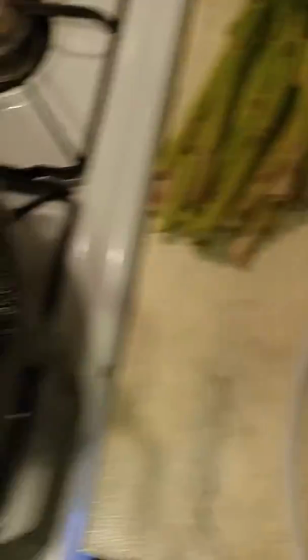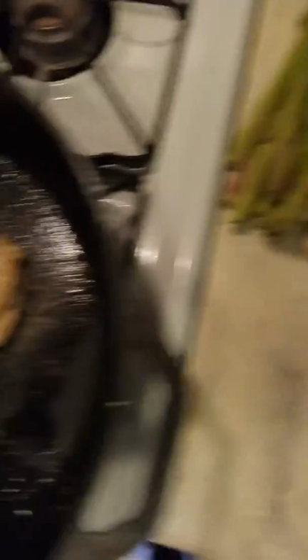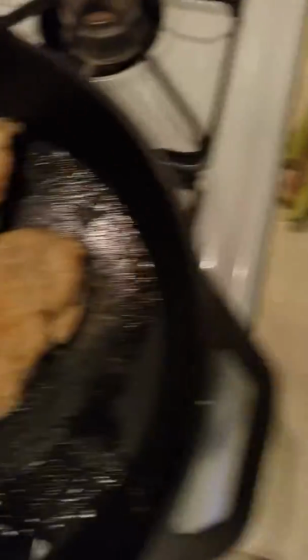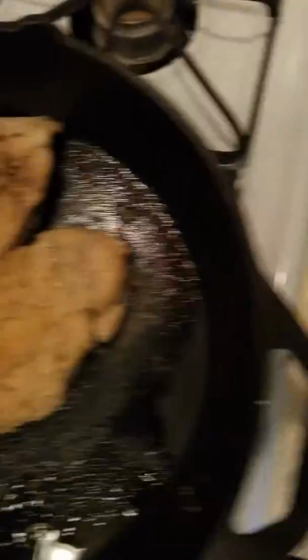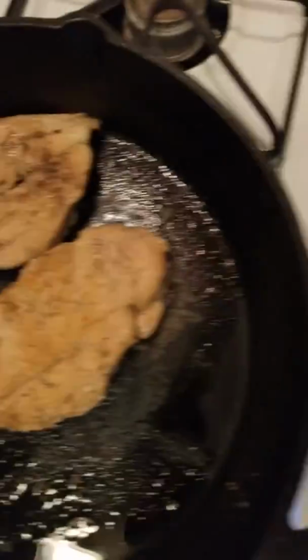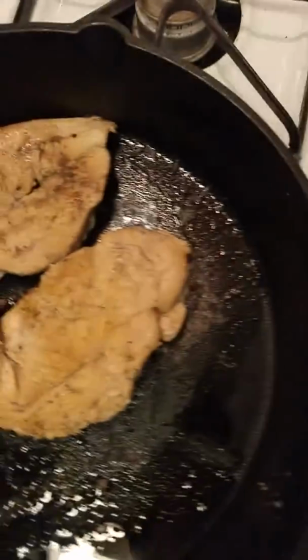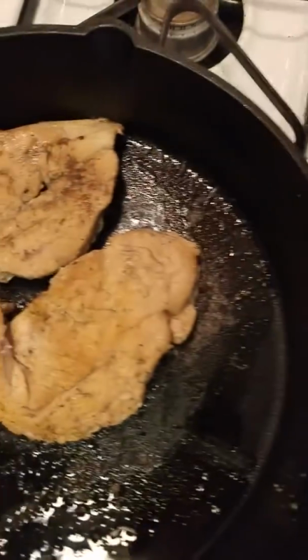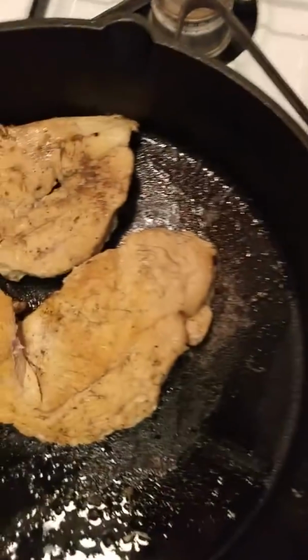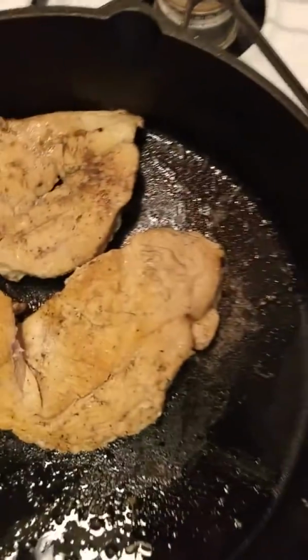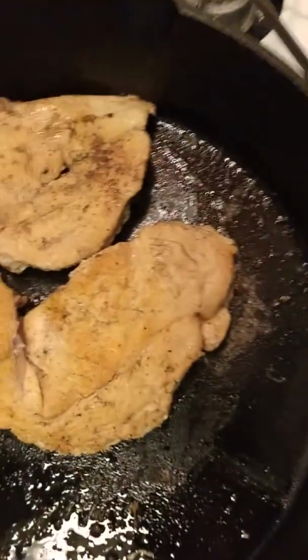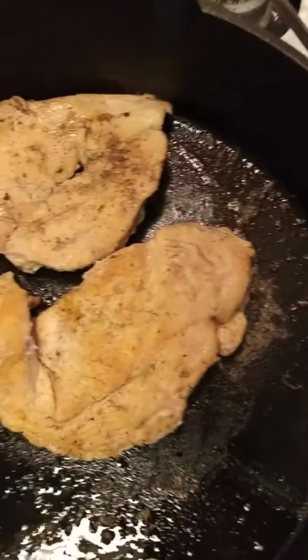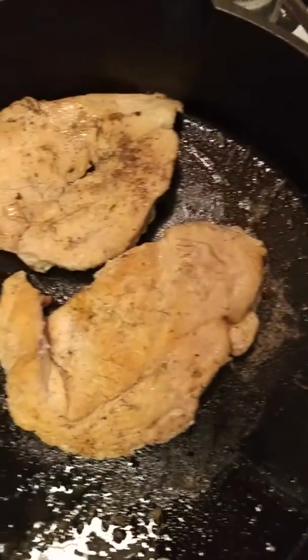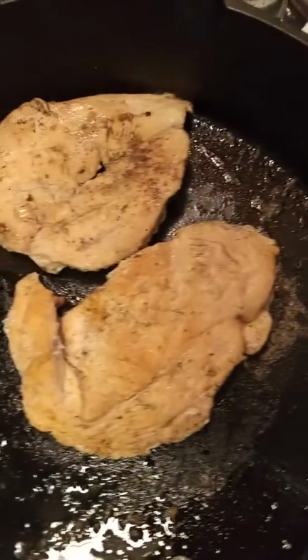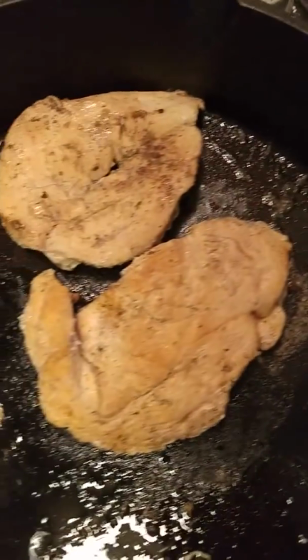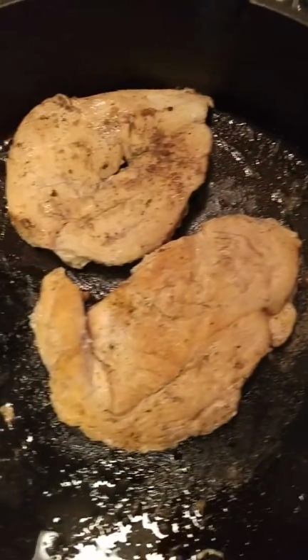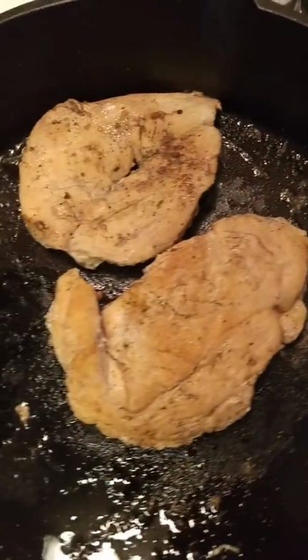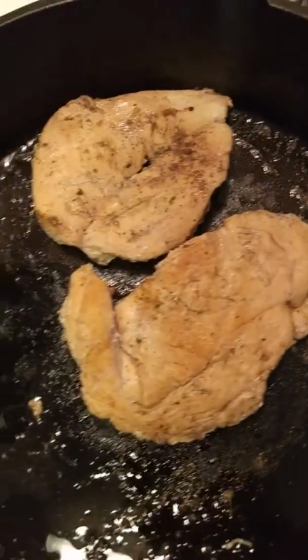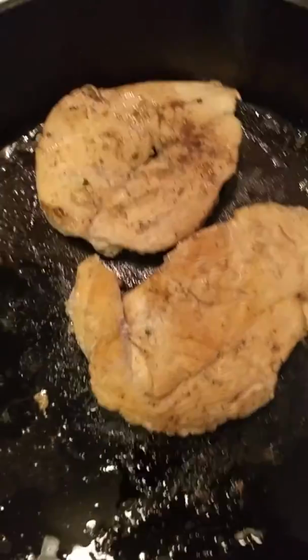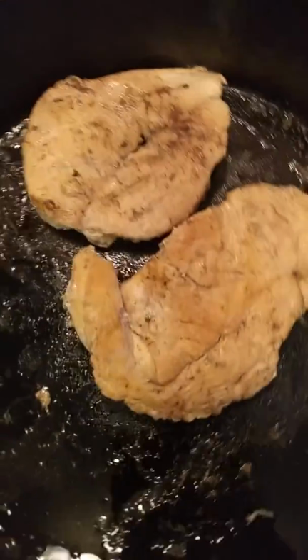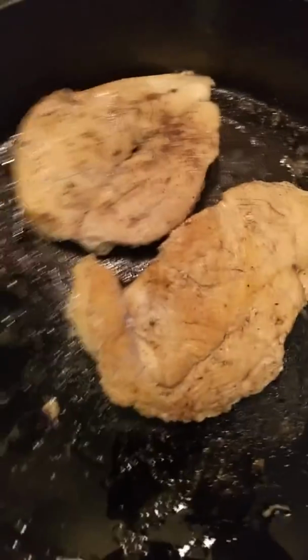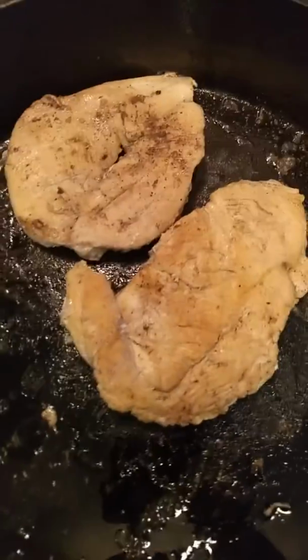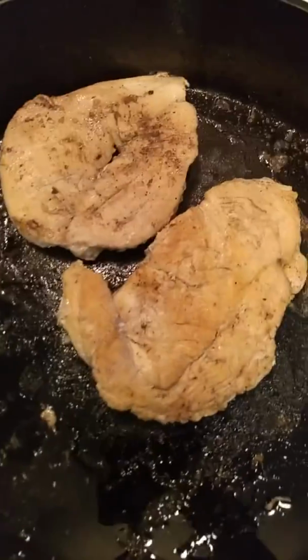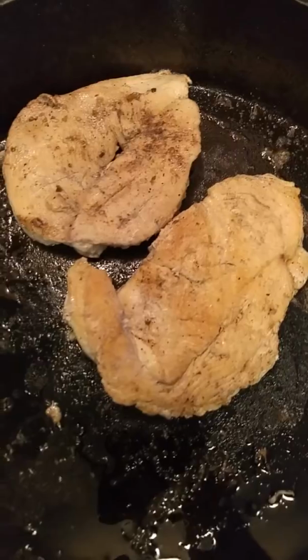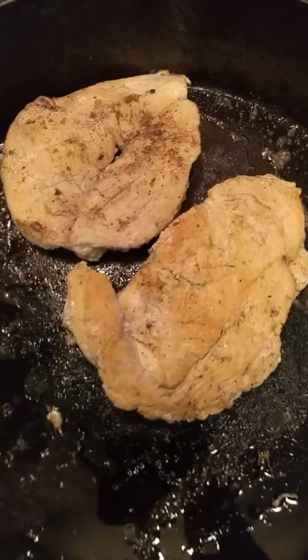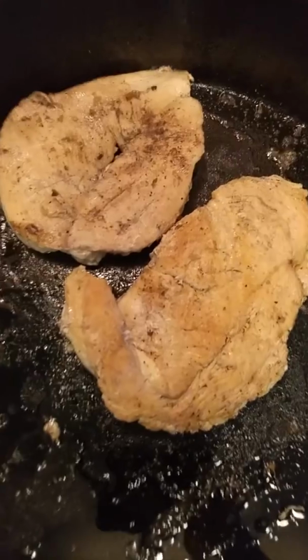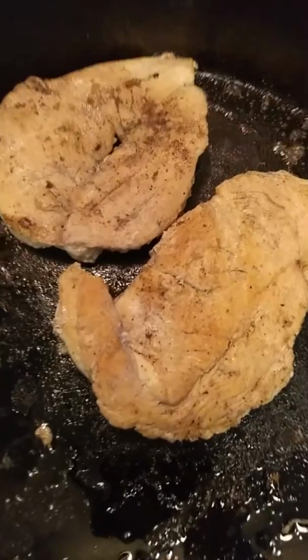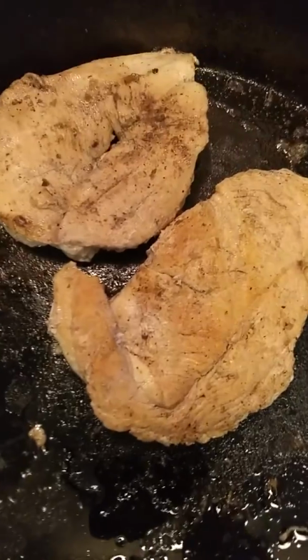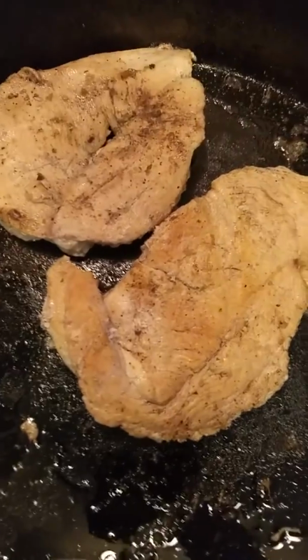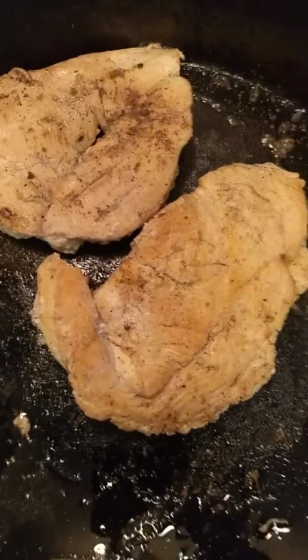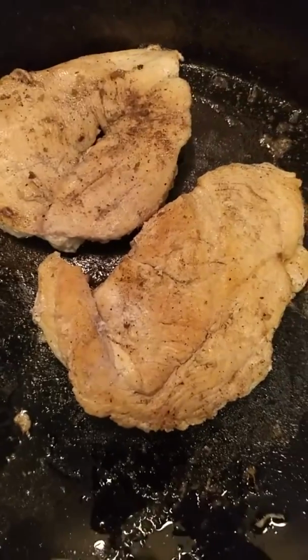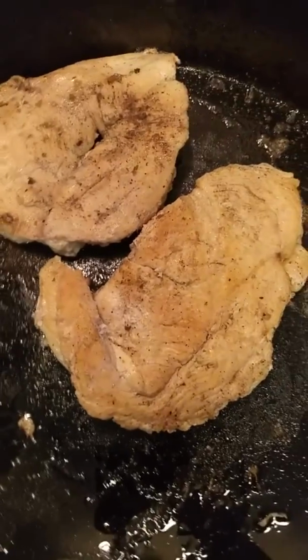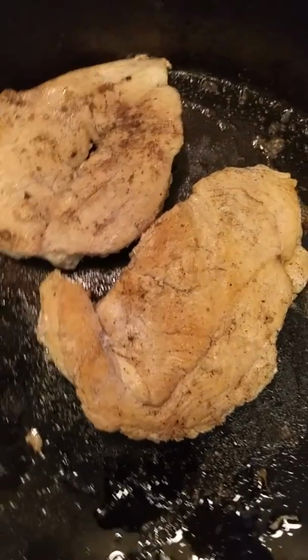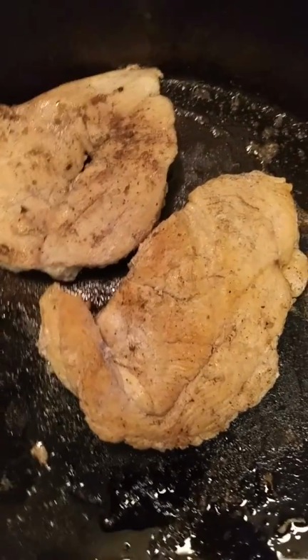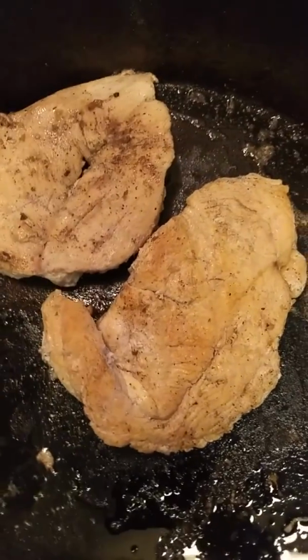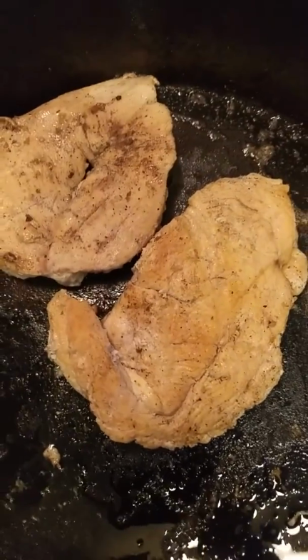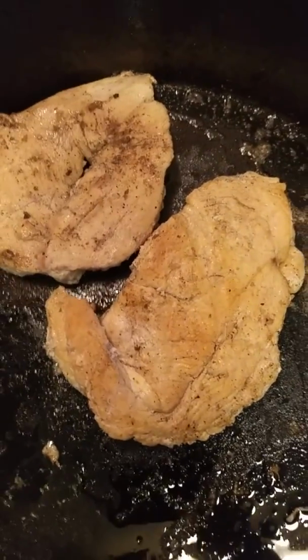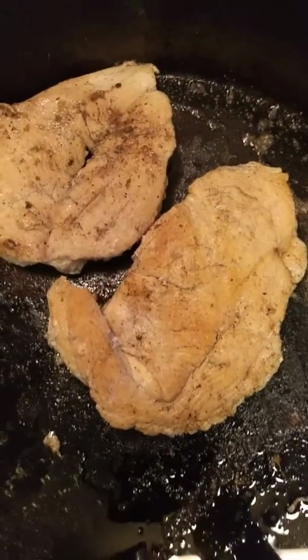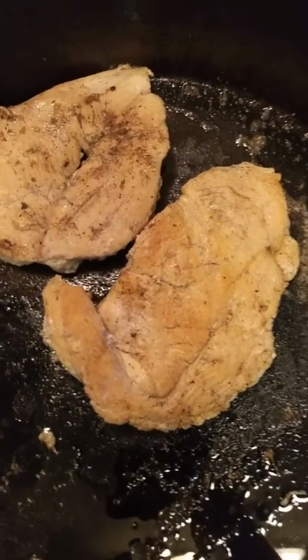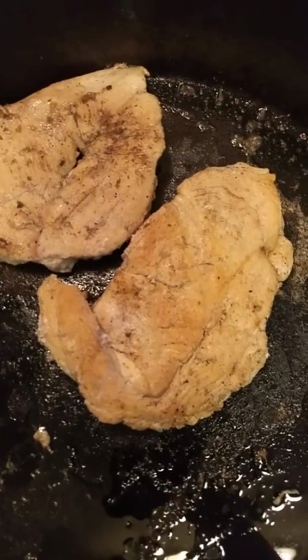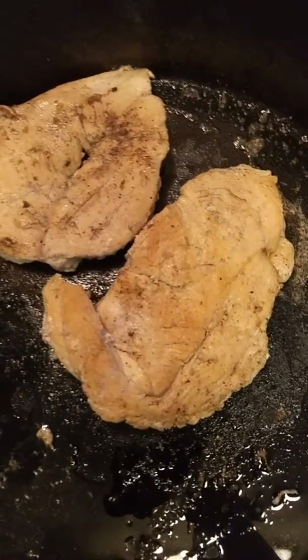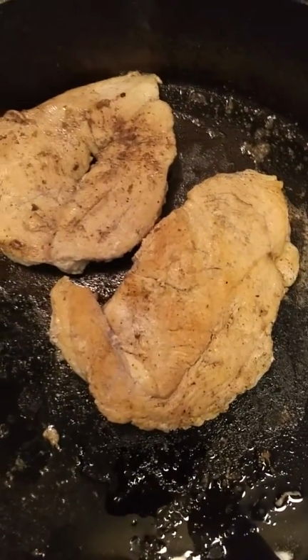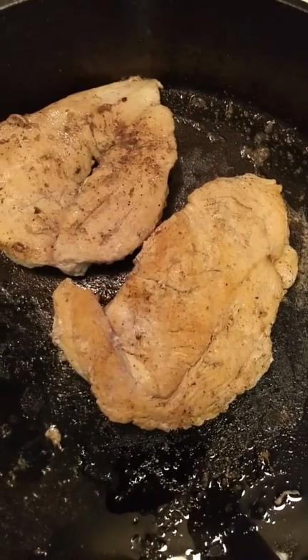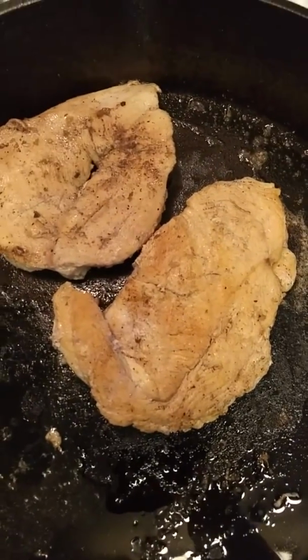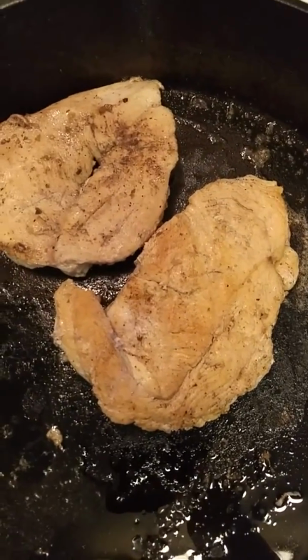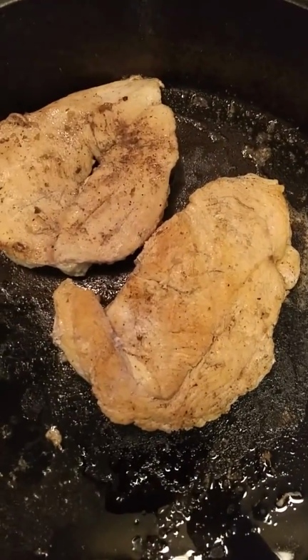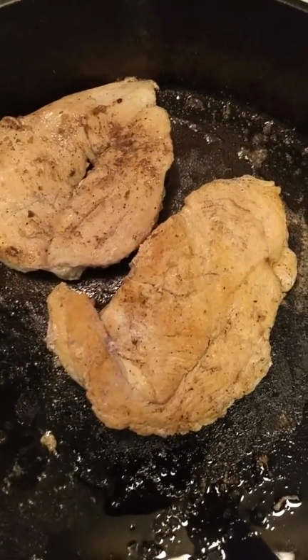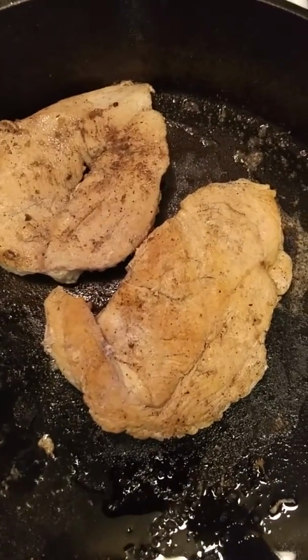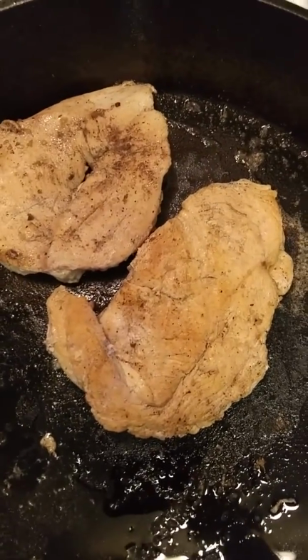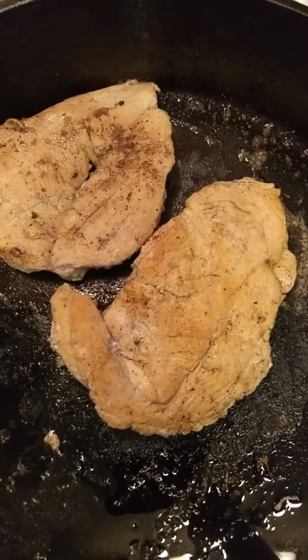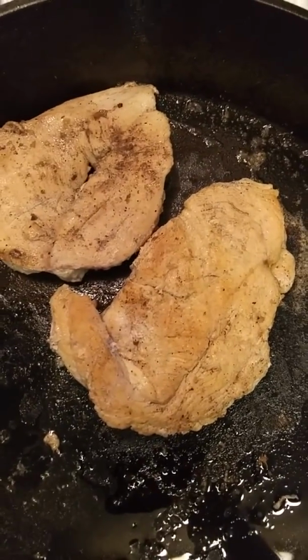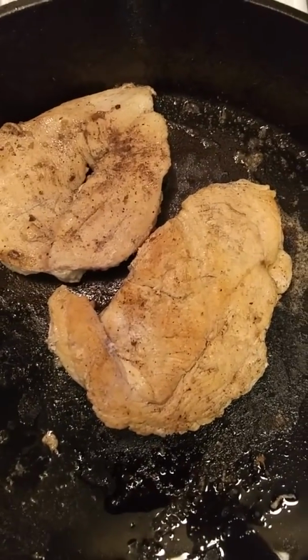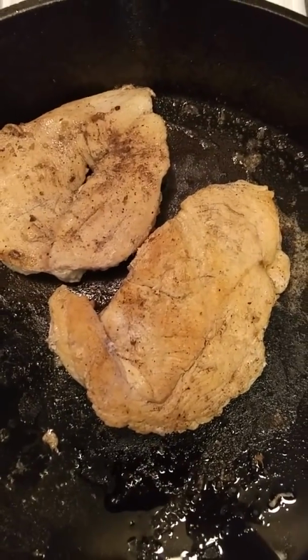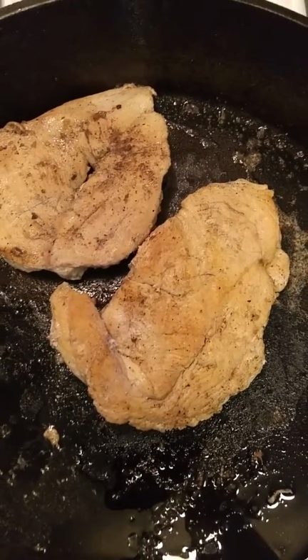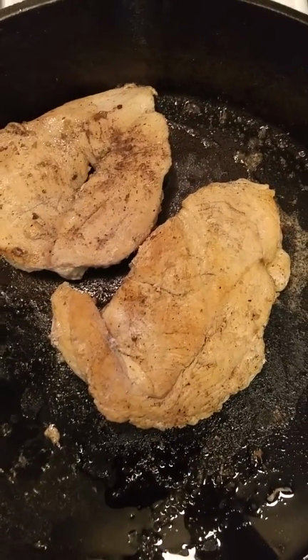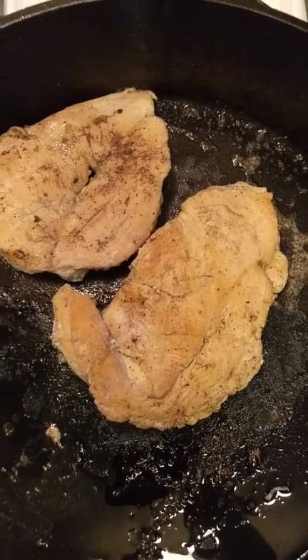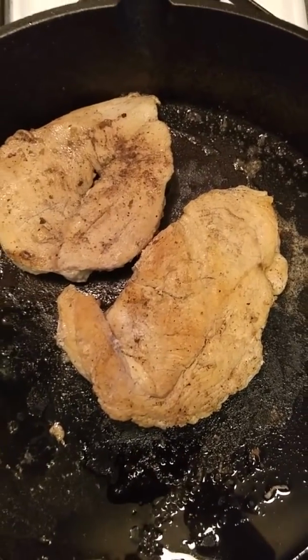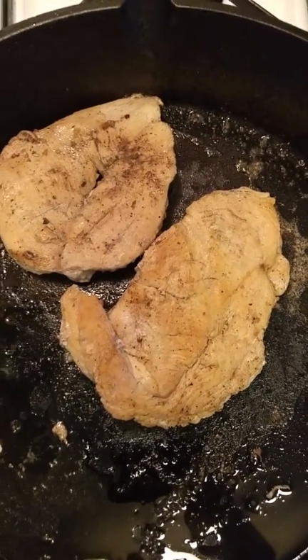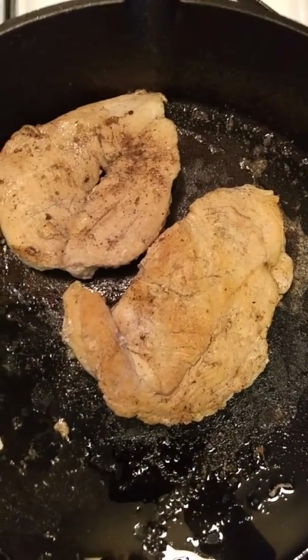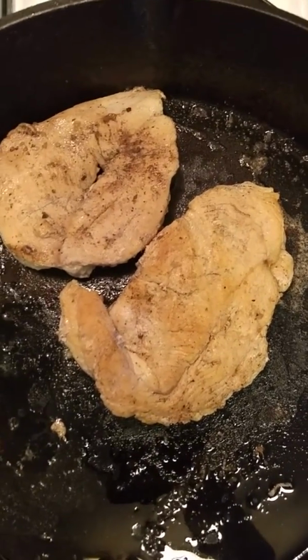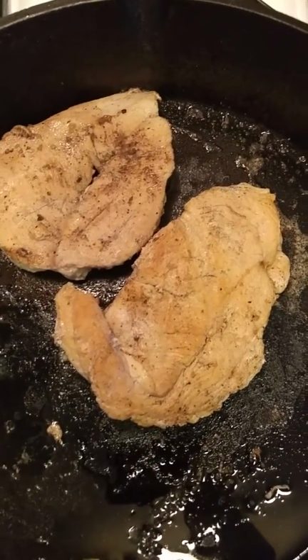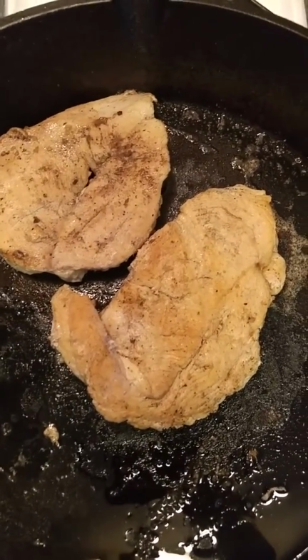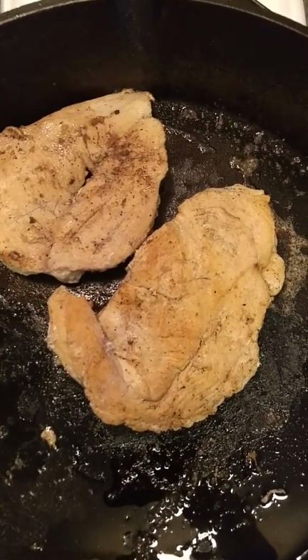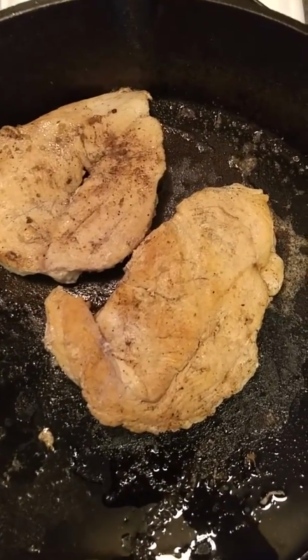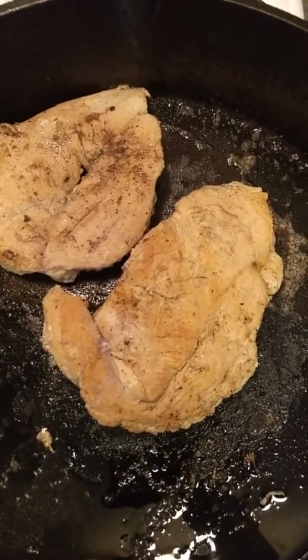The chicken is done. You don't want to cook it too long — you want to keep it soft. You've got to cook it all the way through, okay?